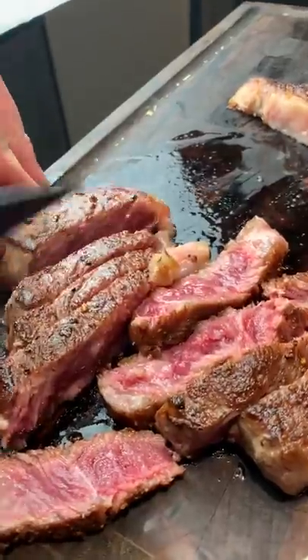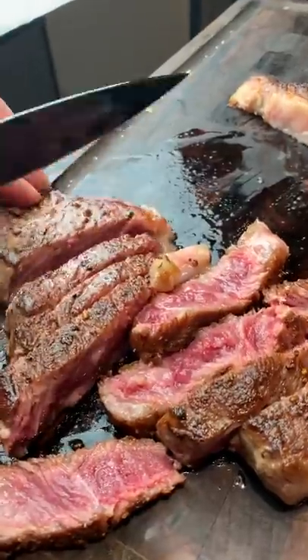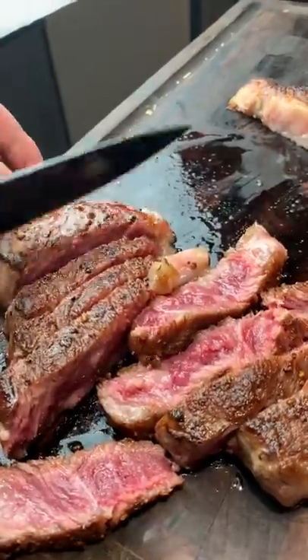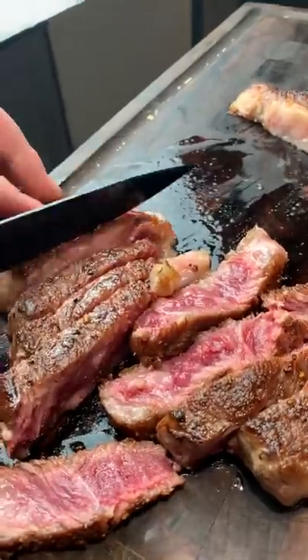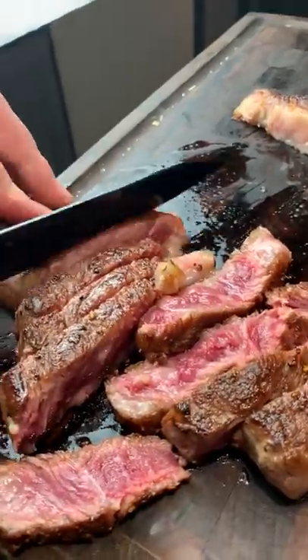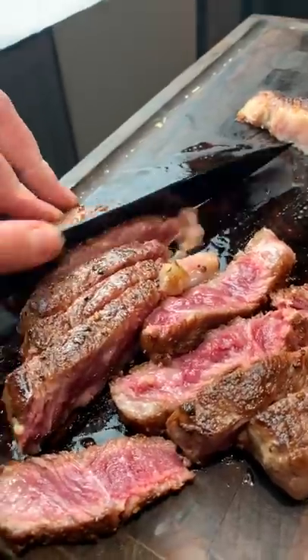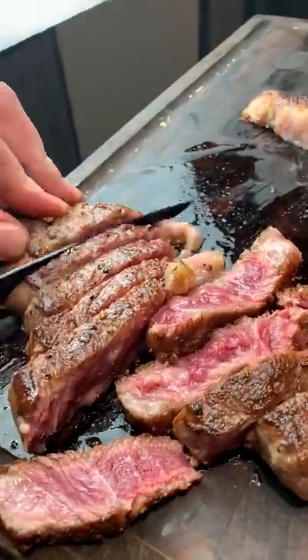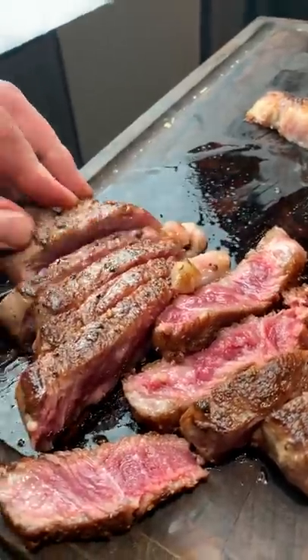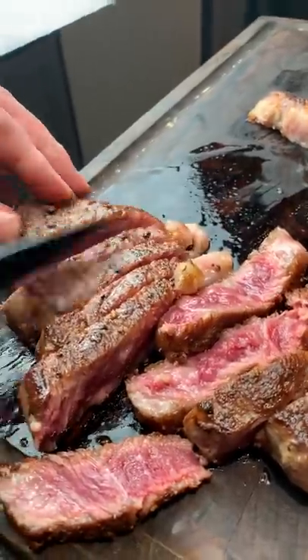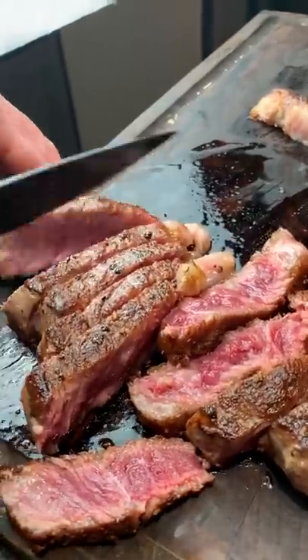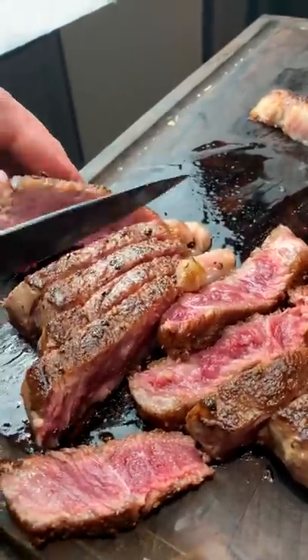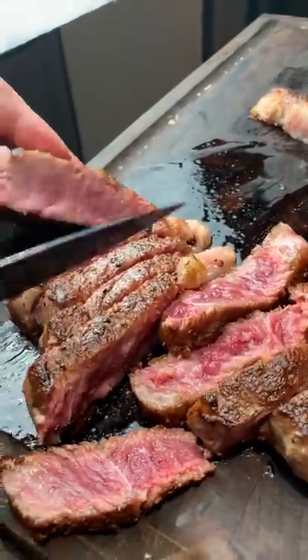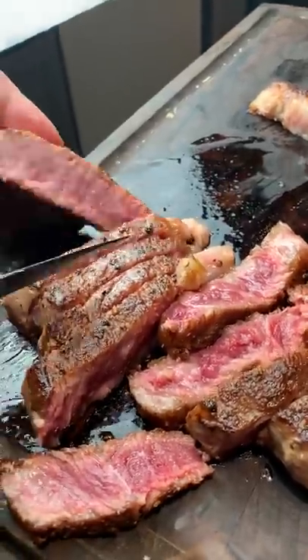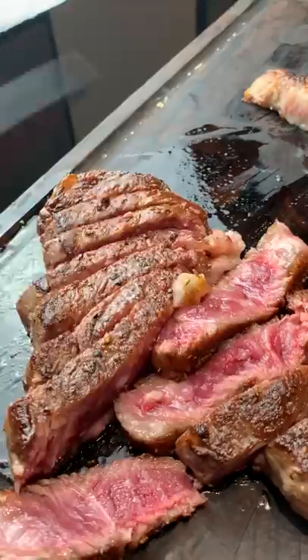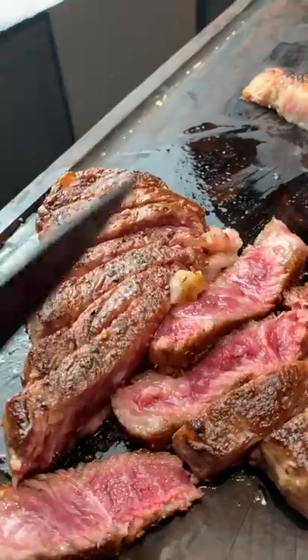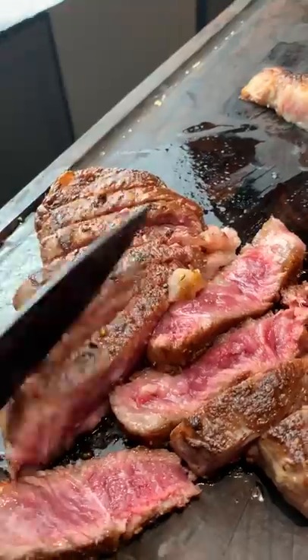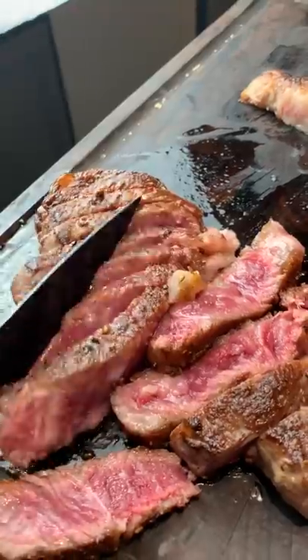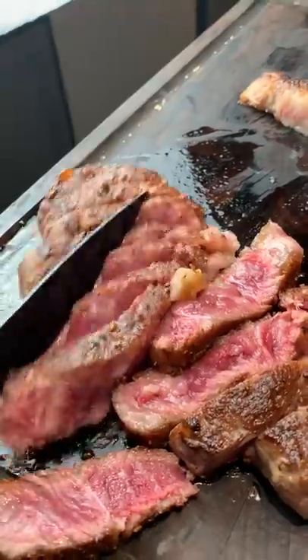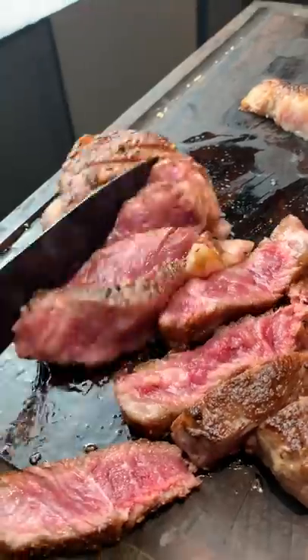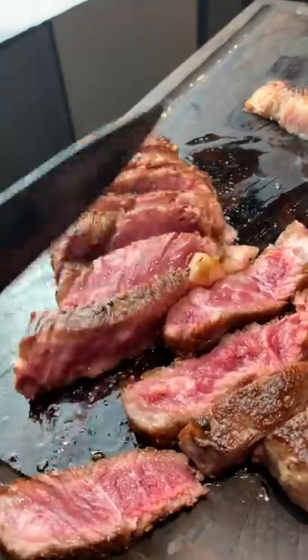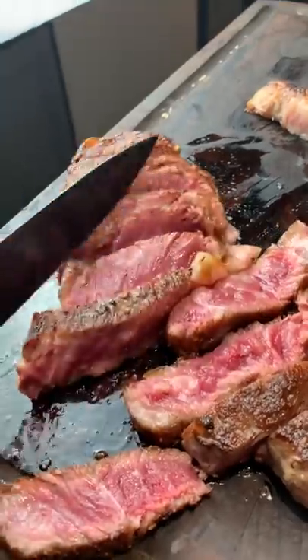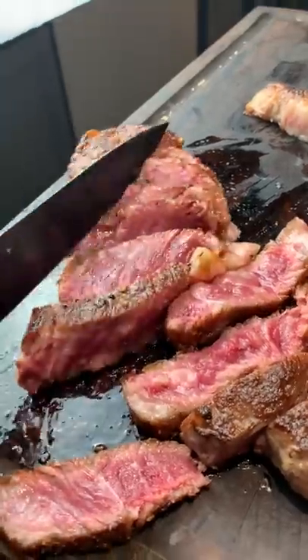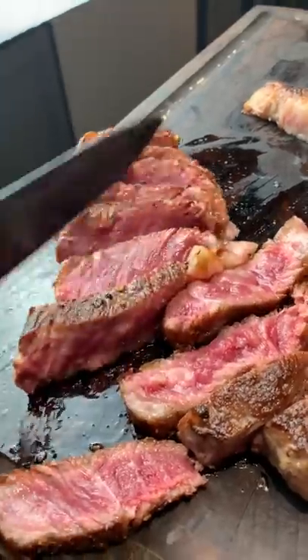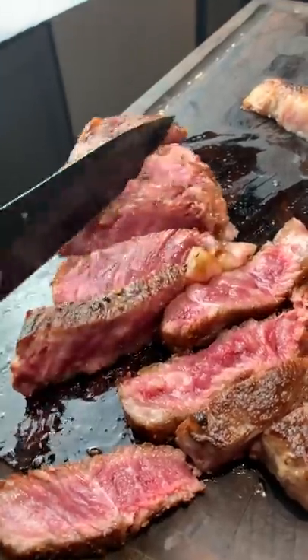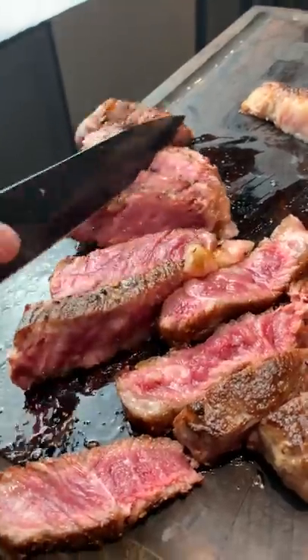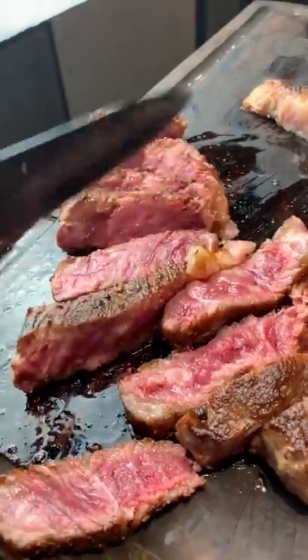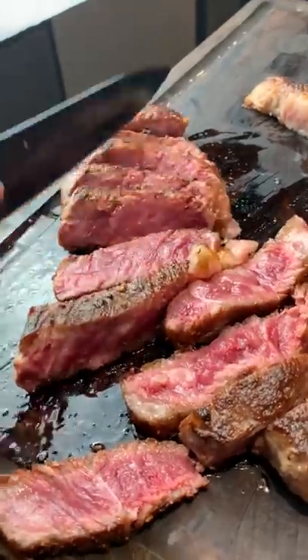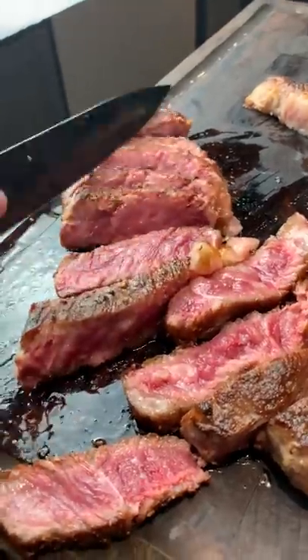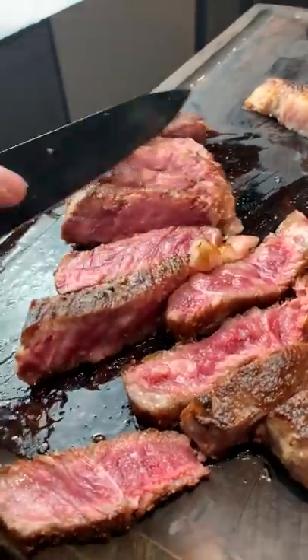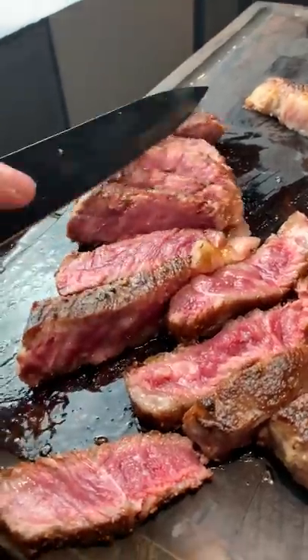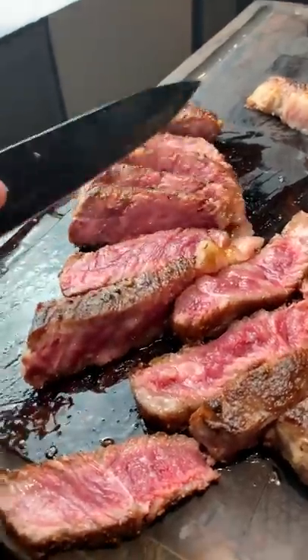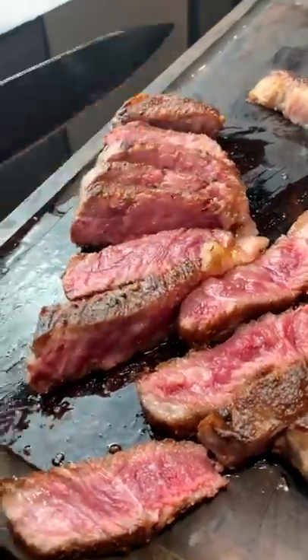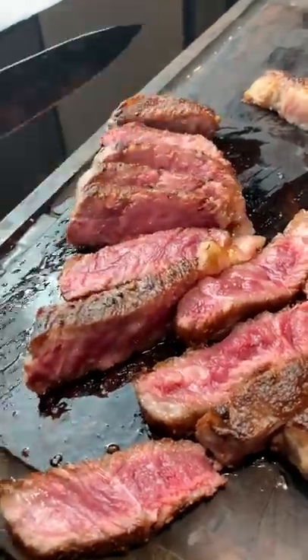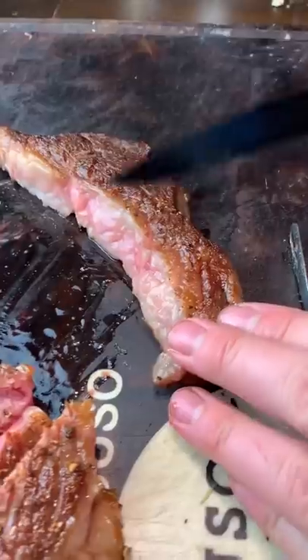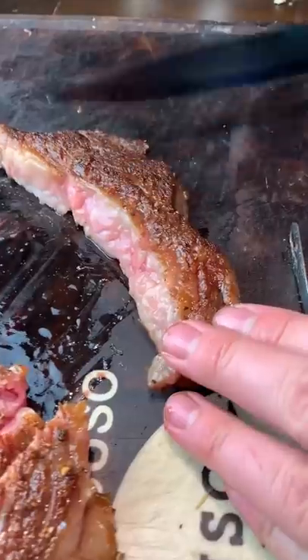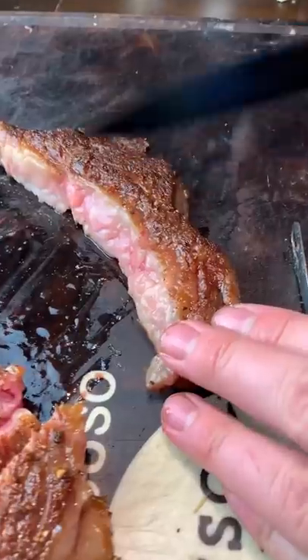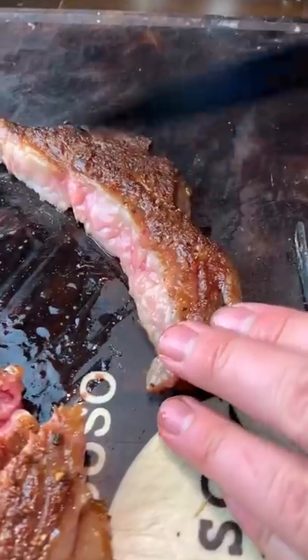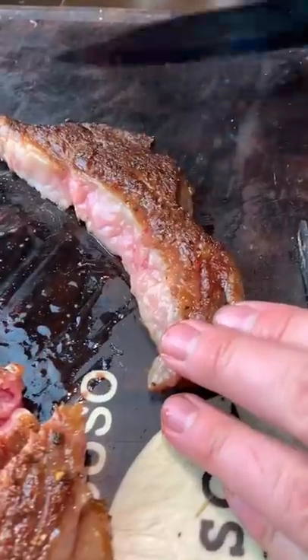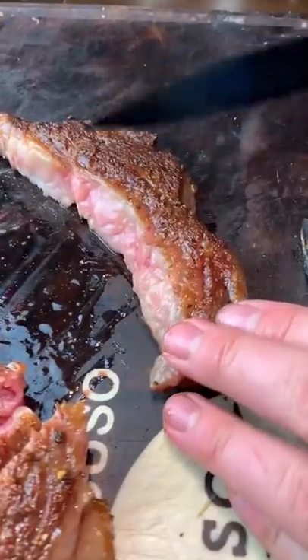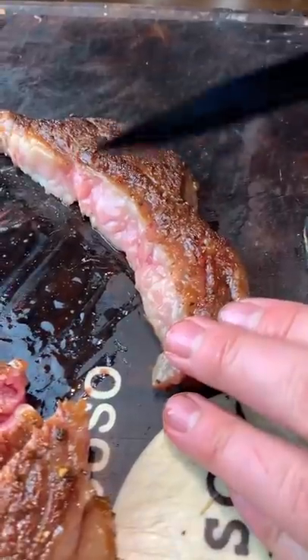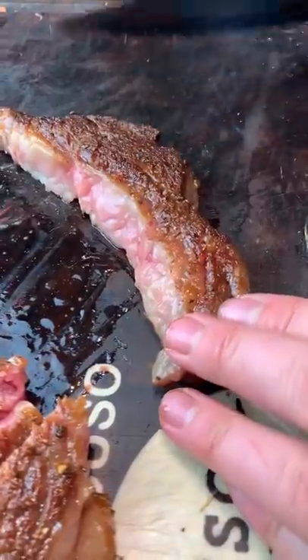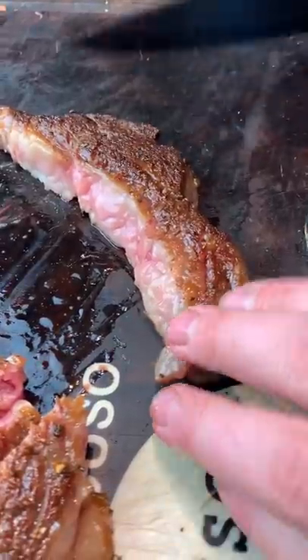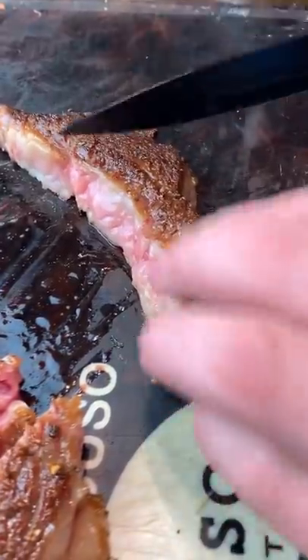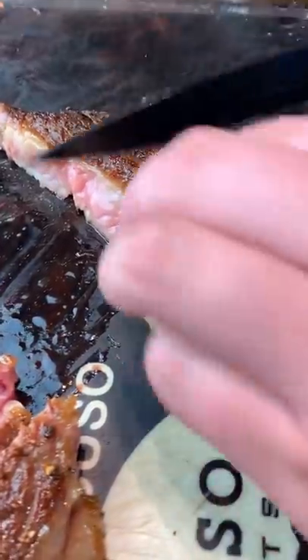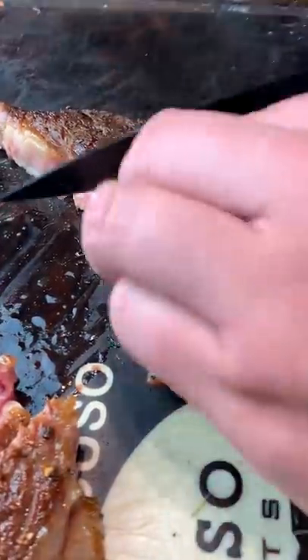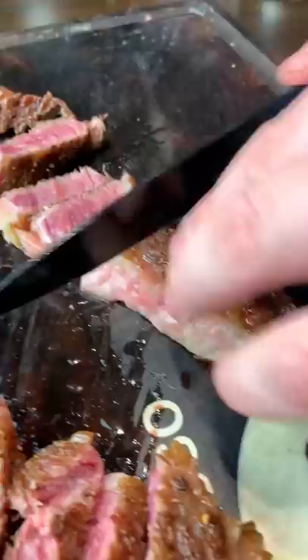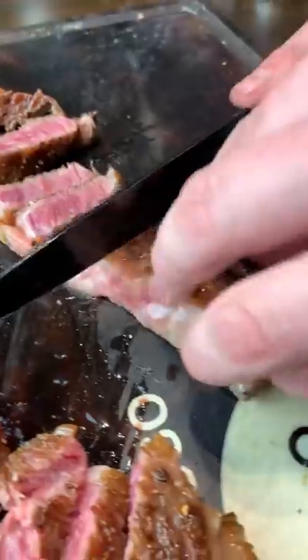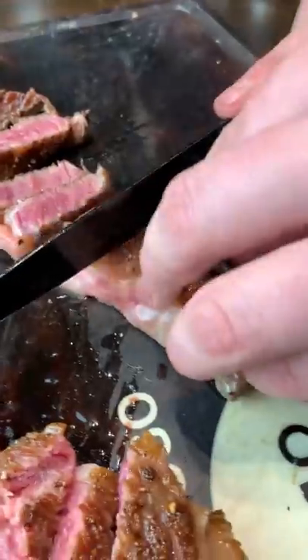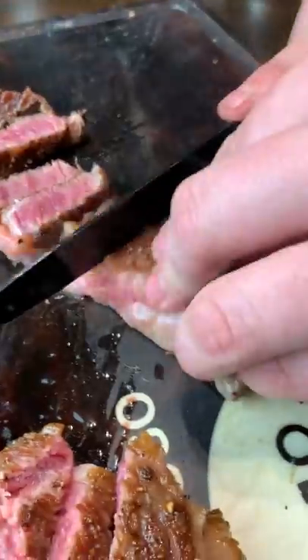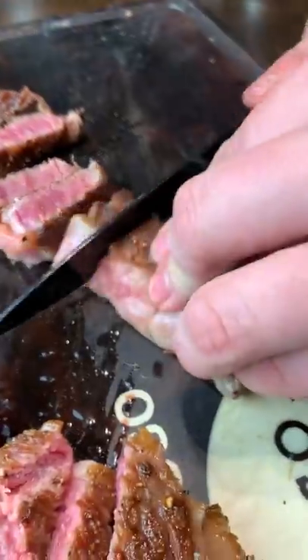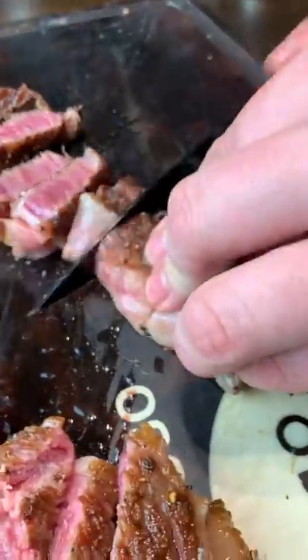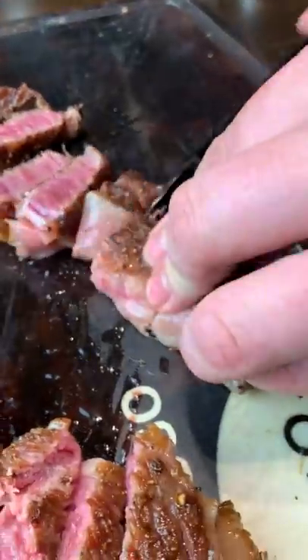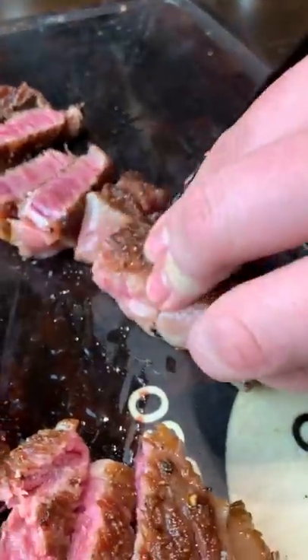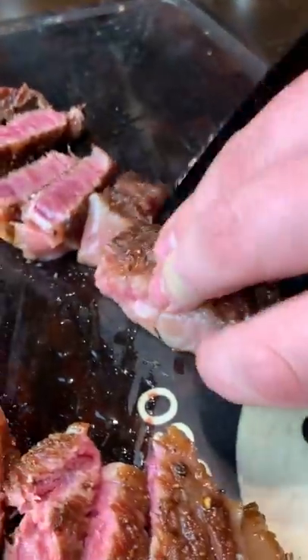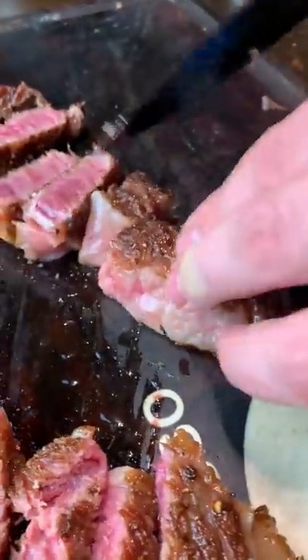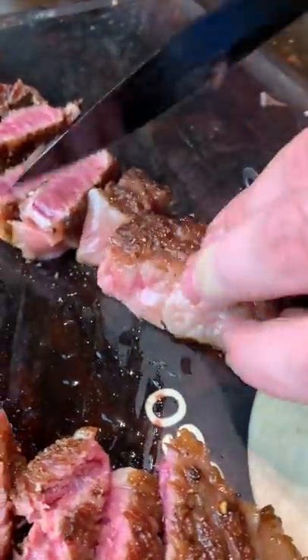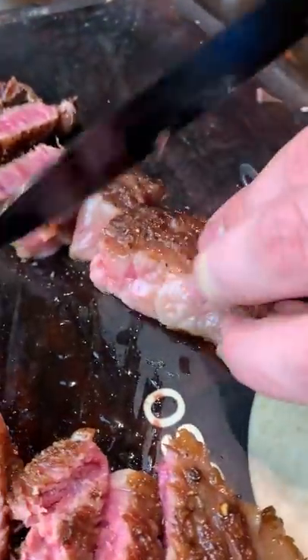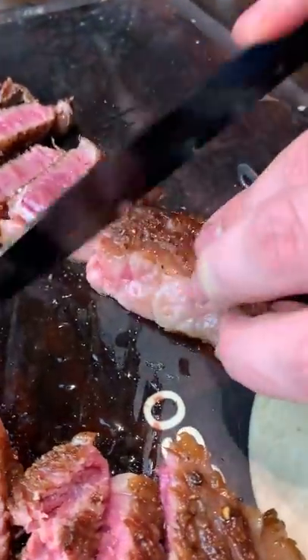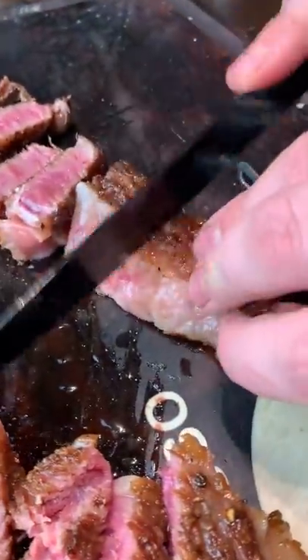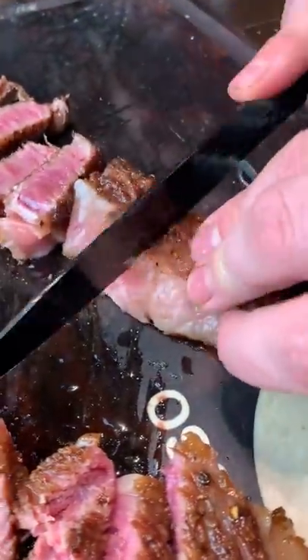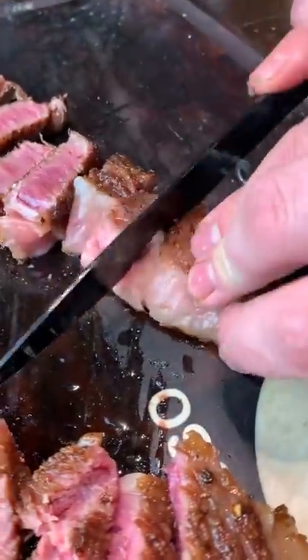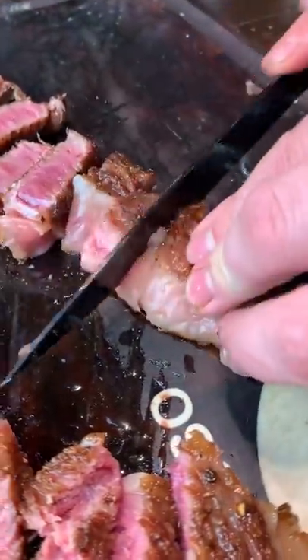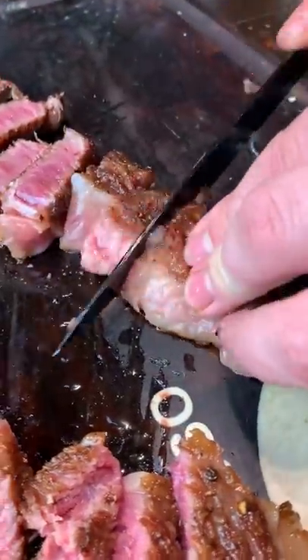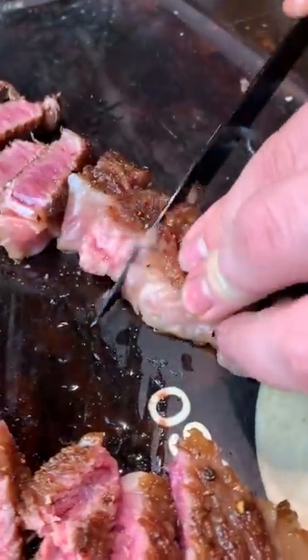Now we separate the ribeye cap and the eye of the ribeye. Yeah, it's blue rare. No, it ain't raw — grow up.